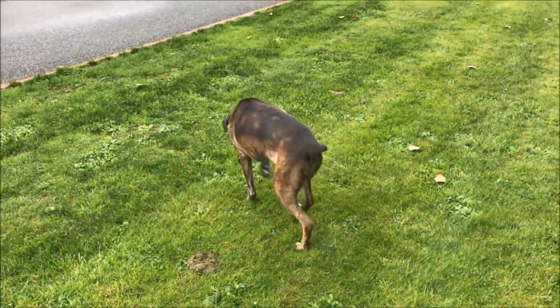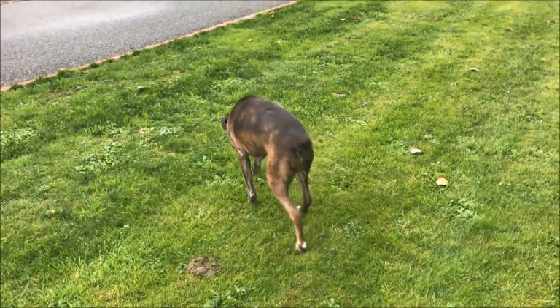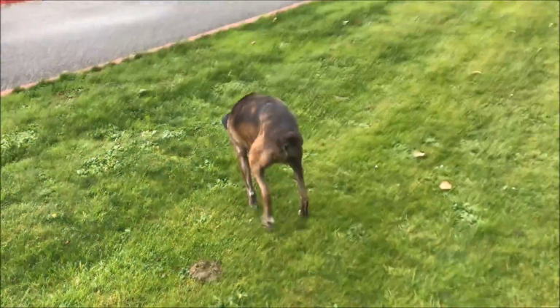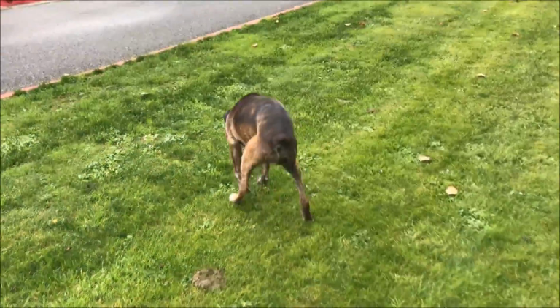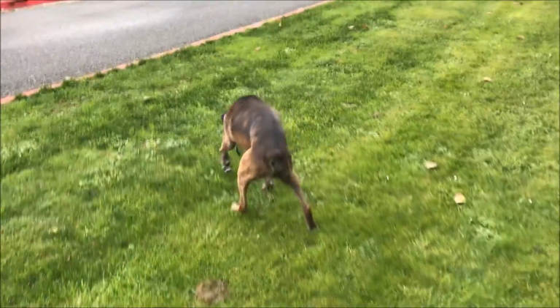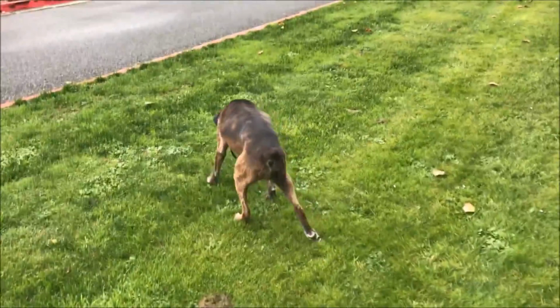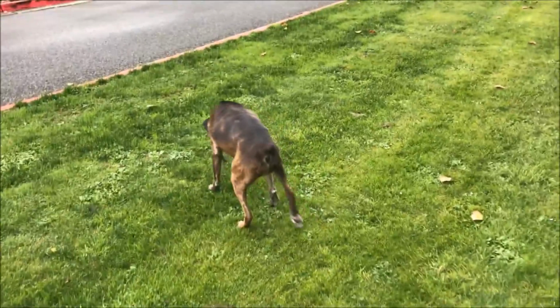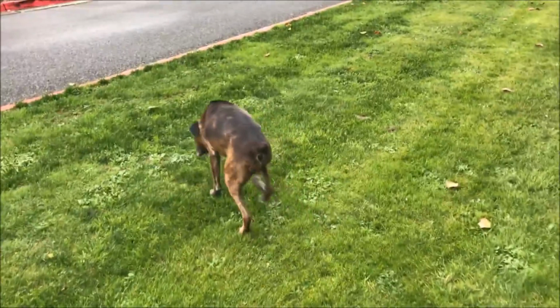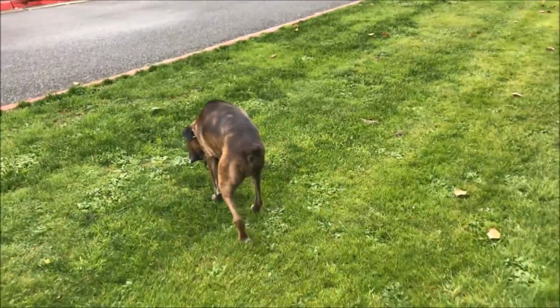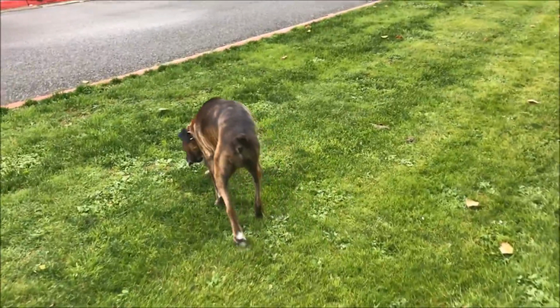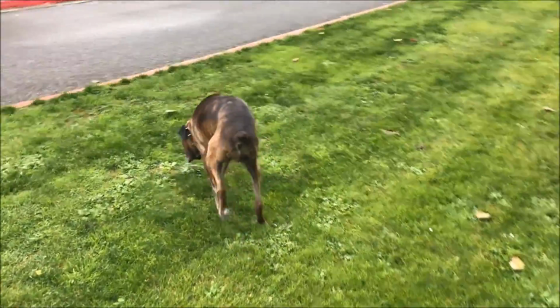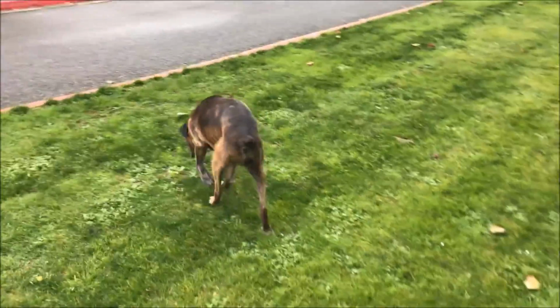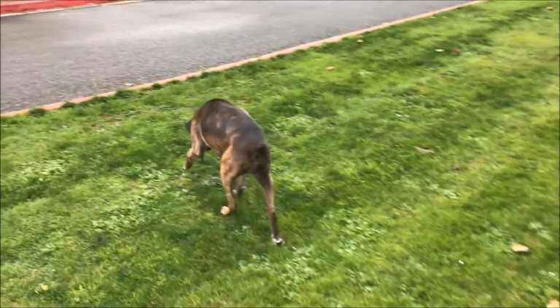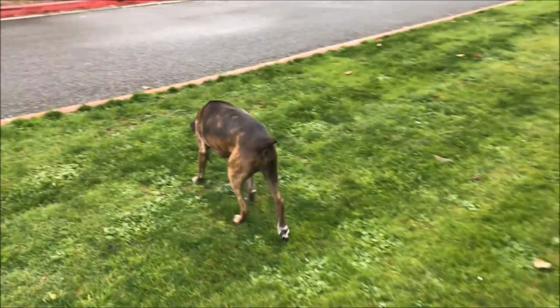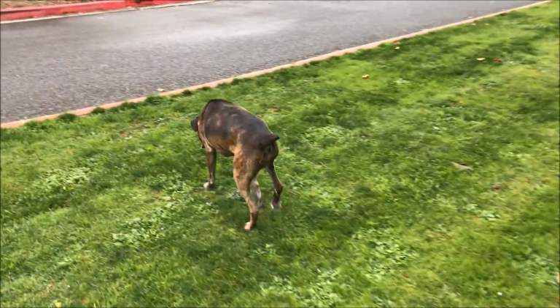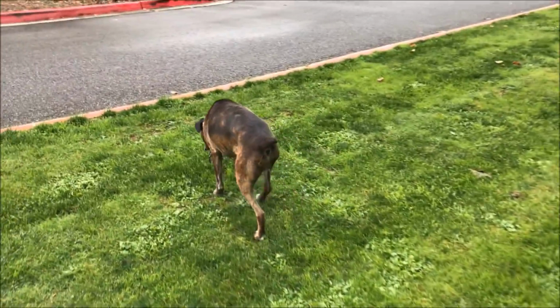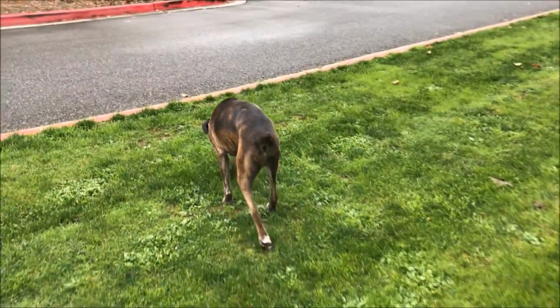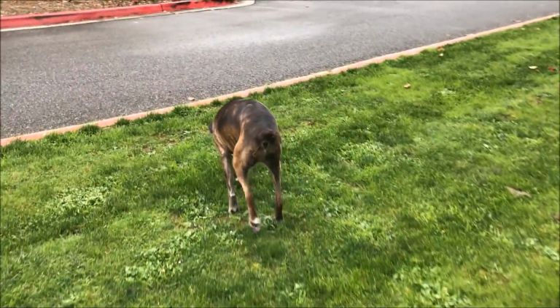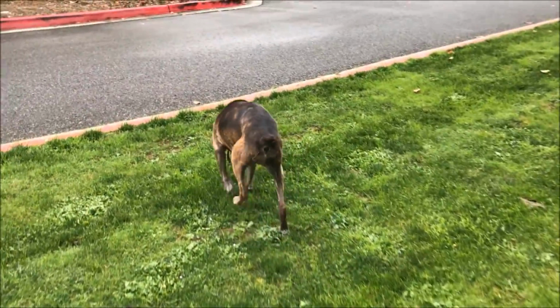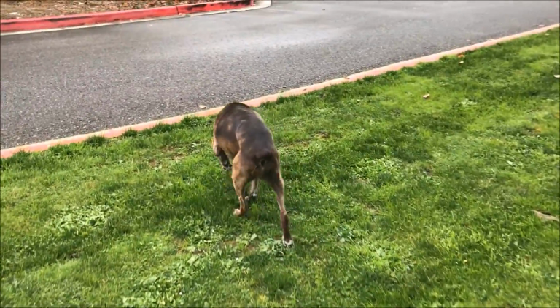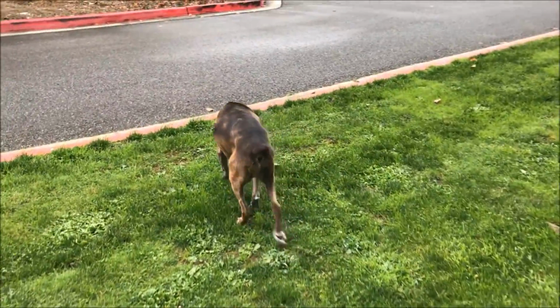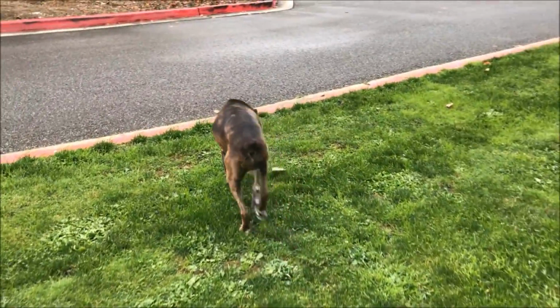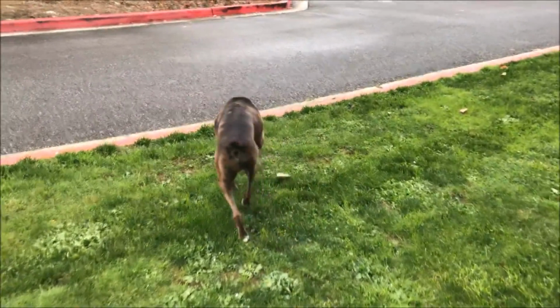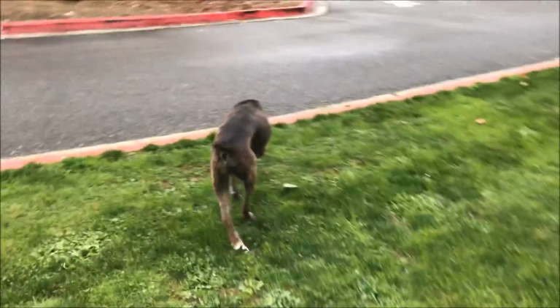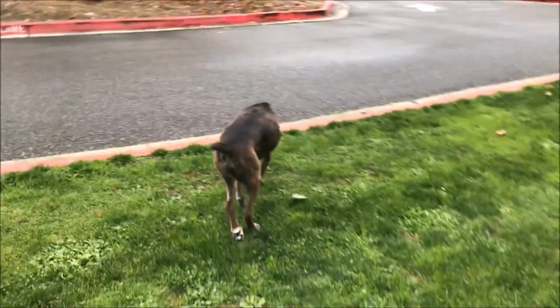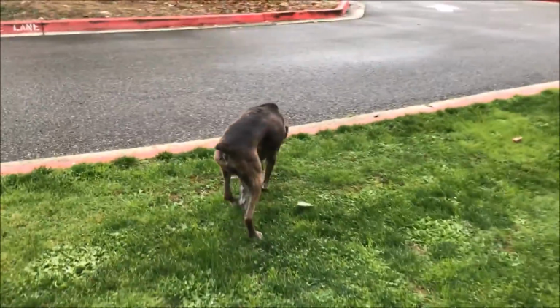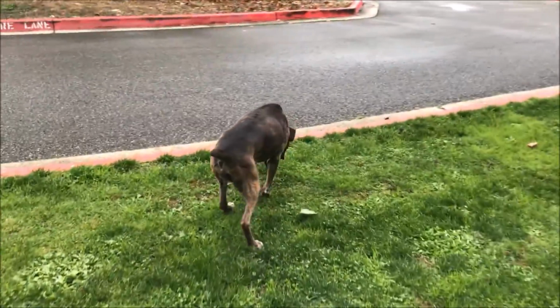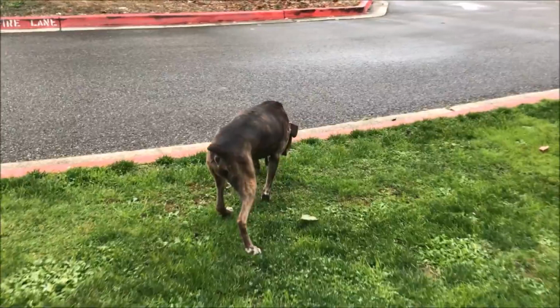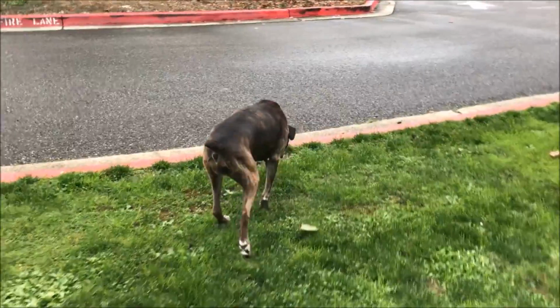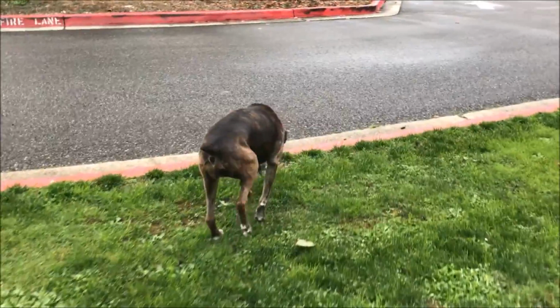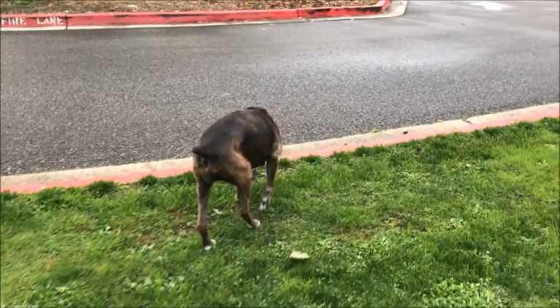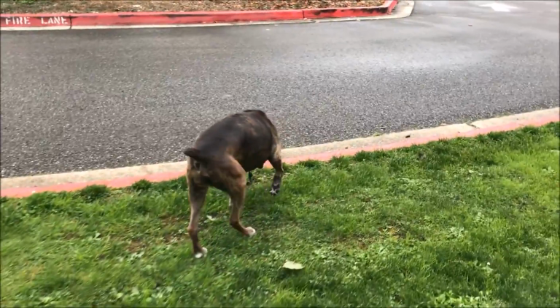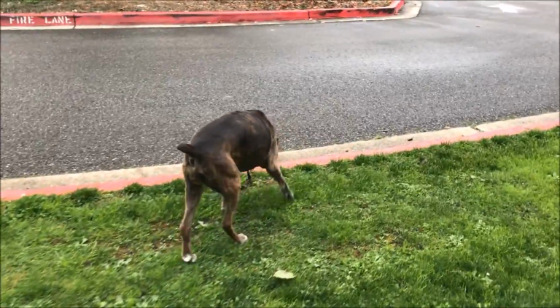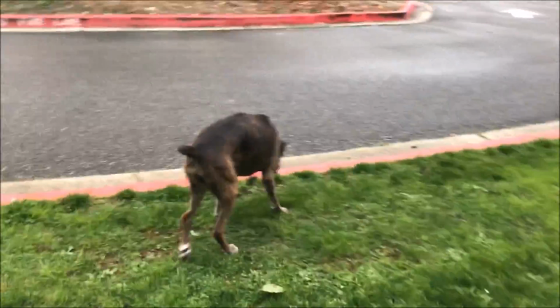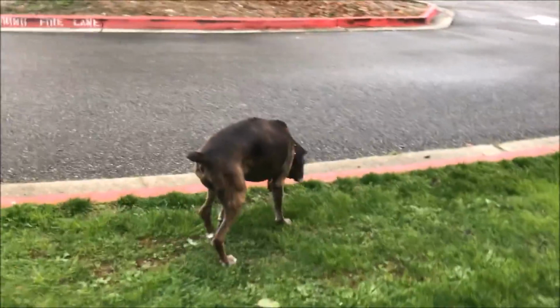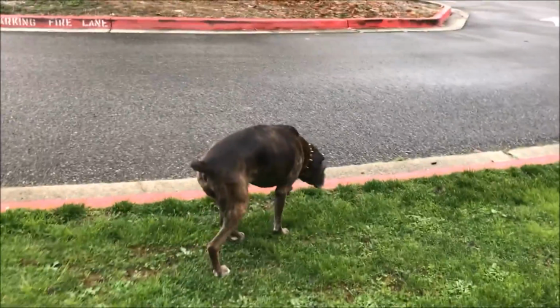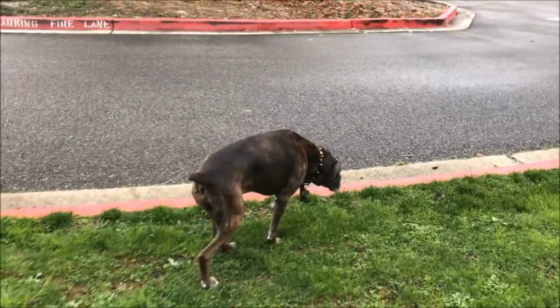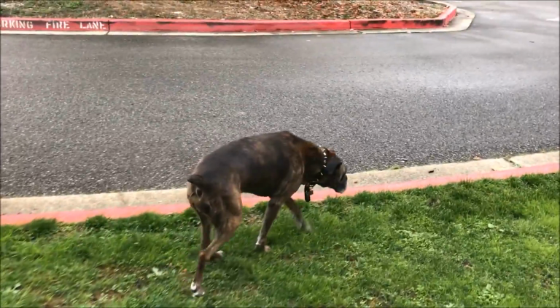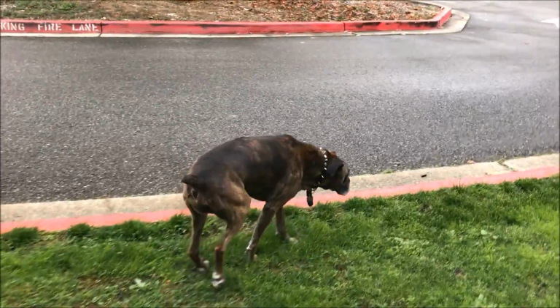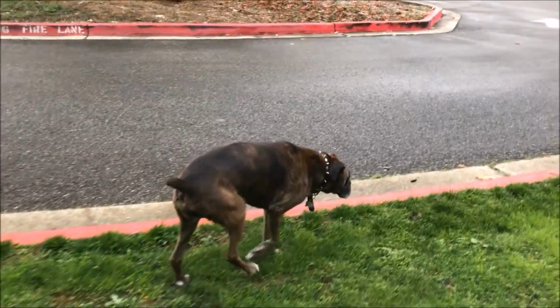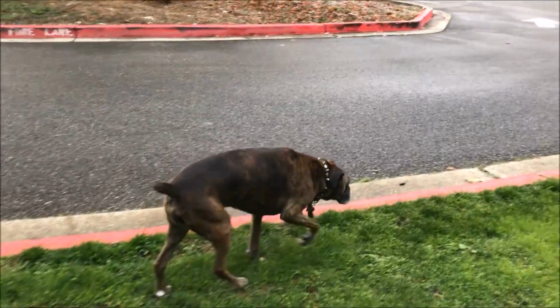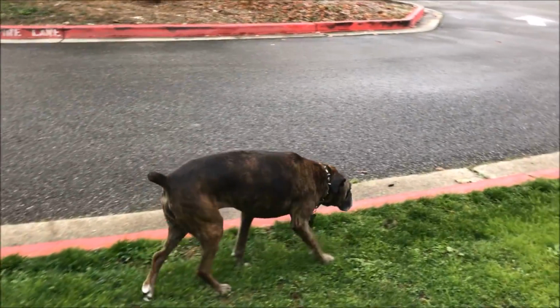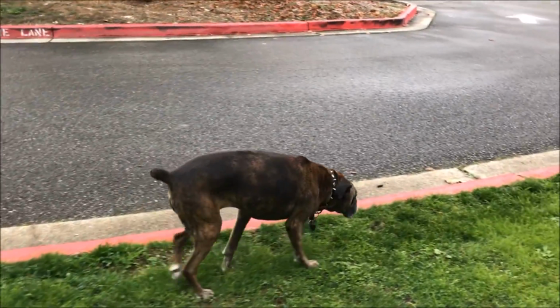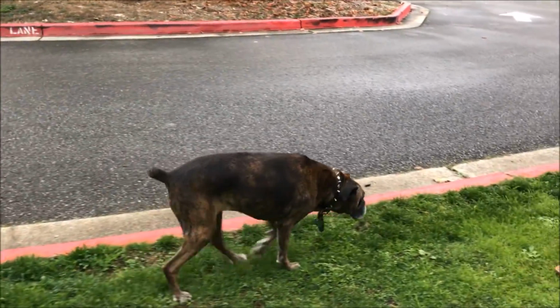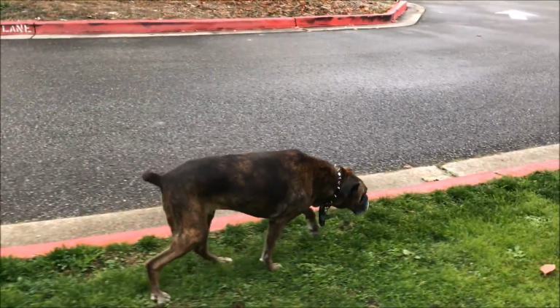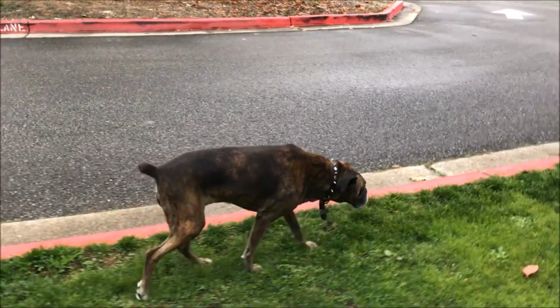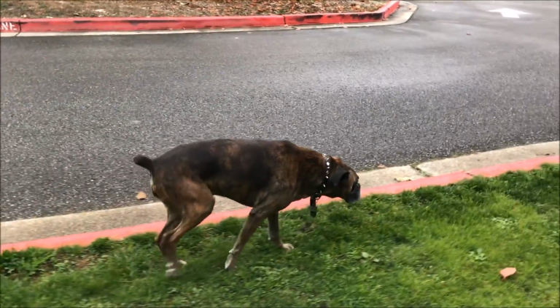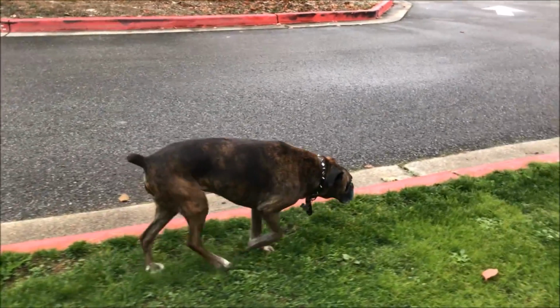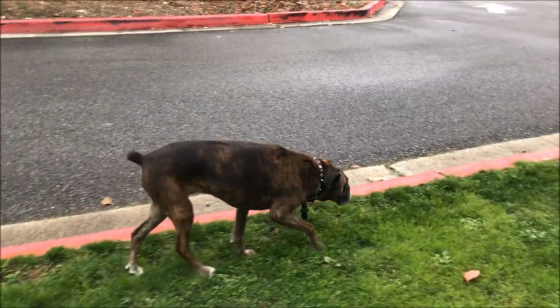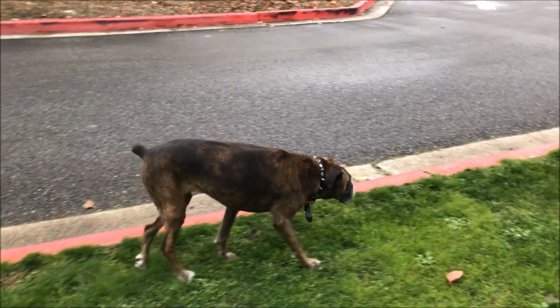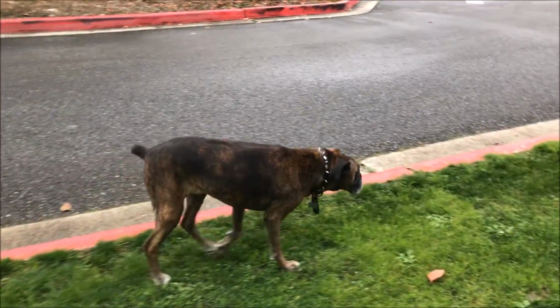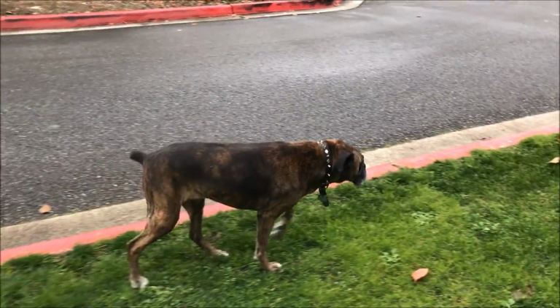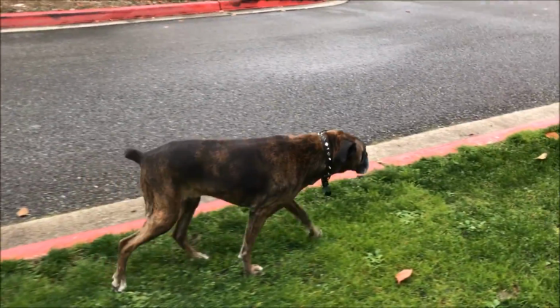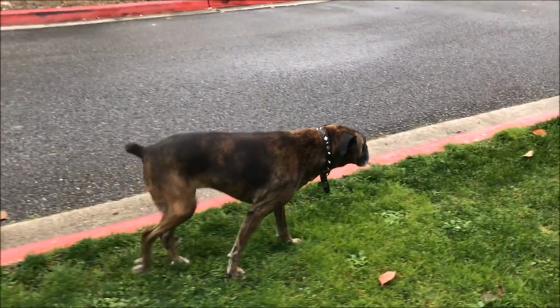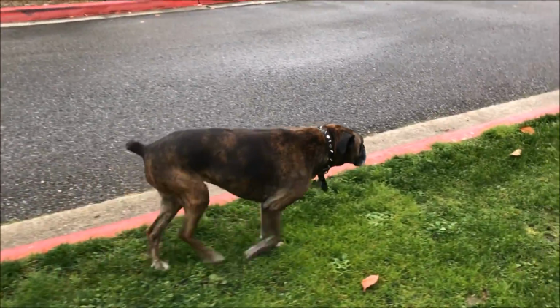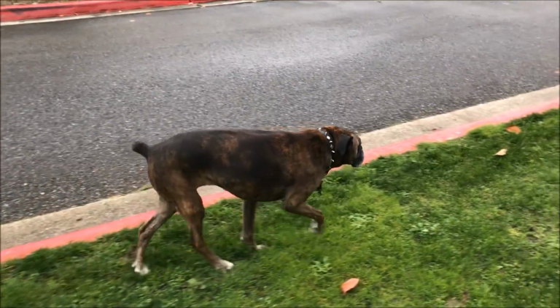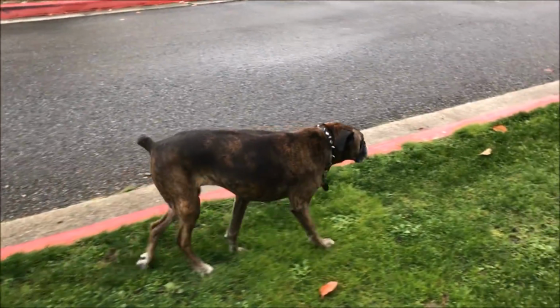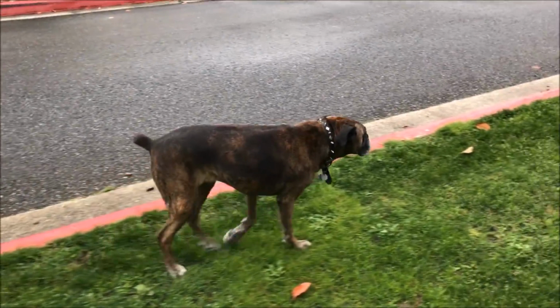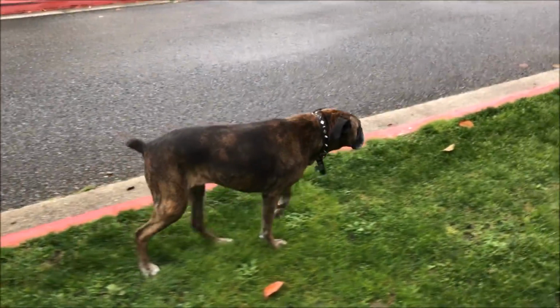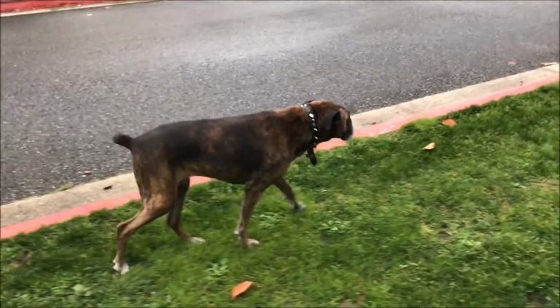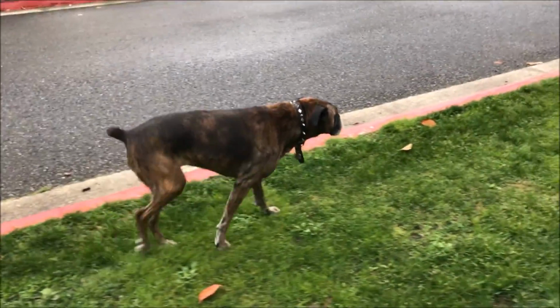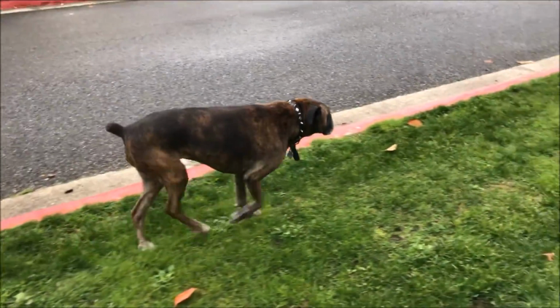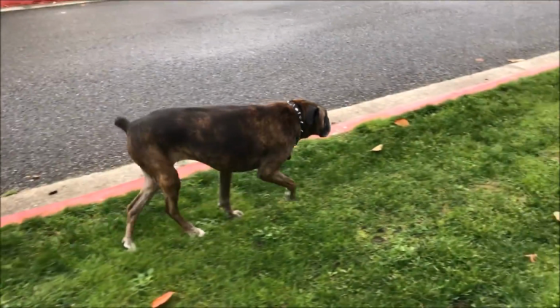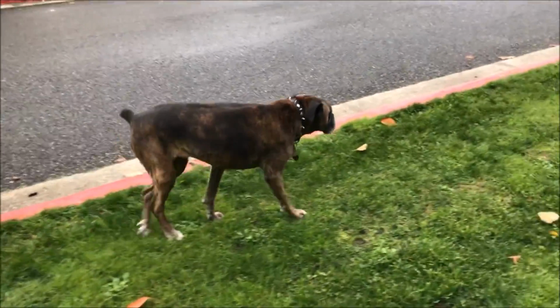See, when she pees, she doesn't really have the strength to bend herself. She crouches up — that's why she's kind of like walking and peeing.